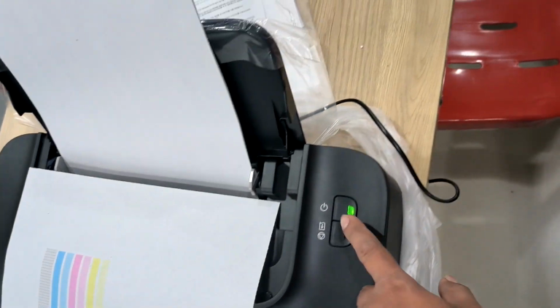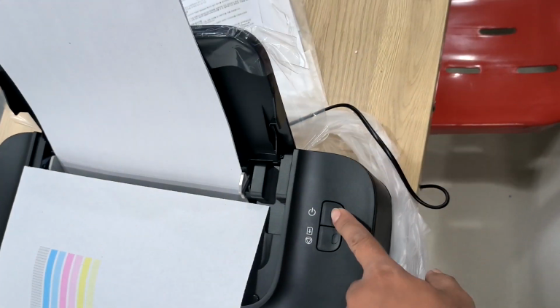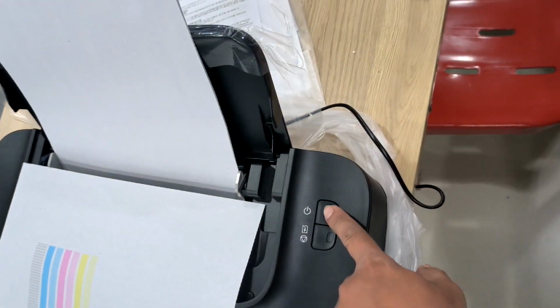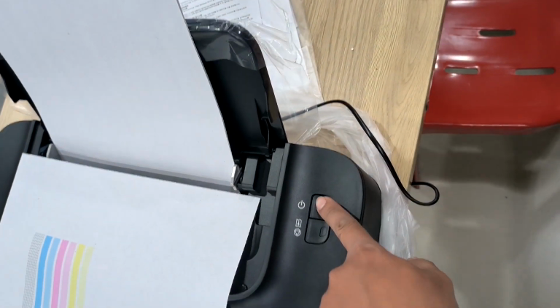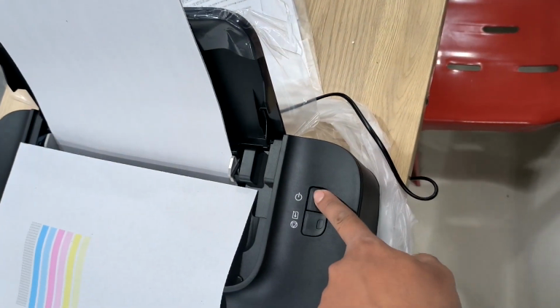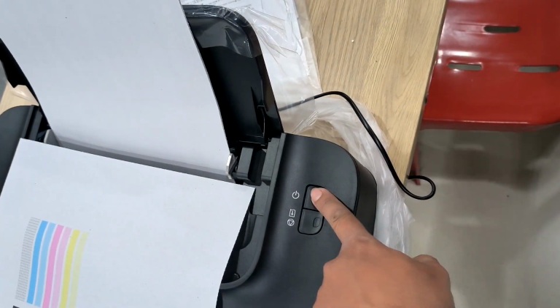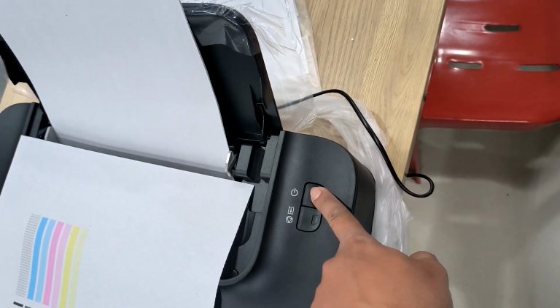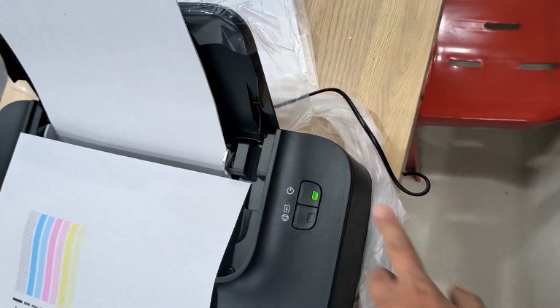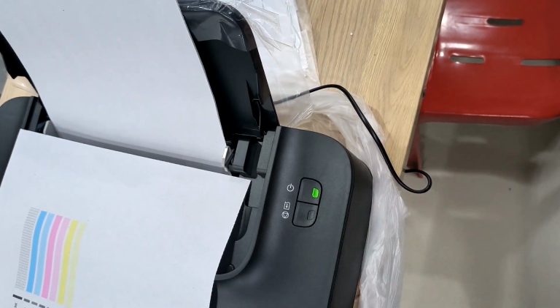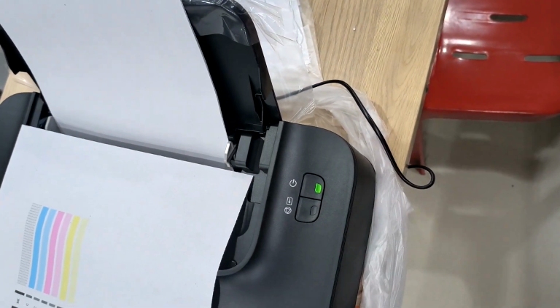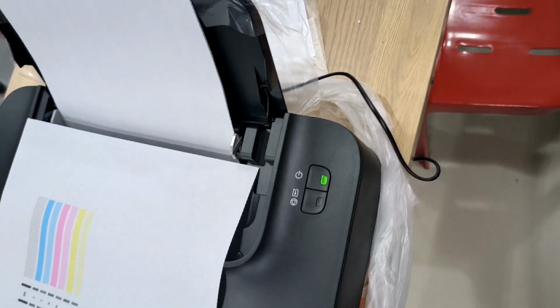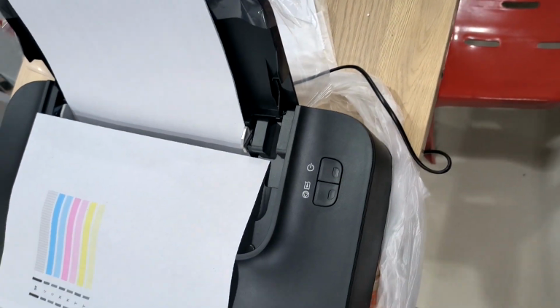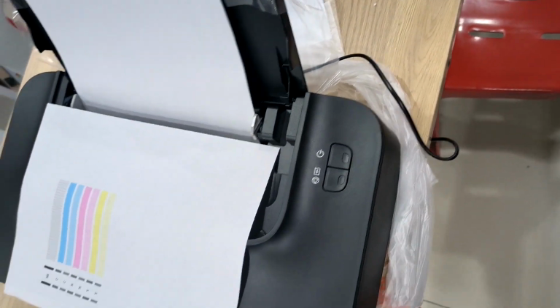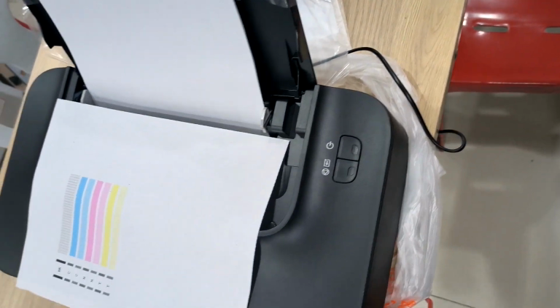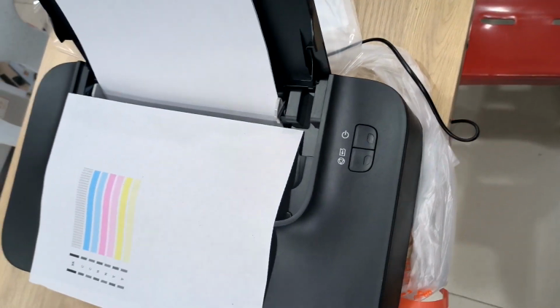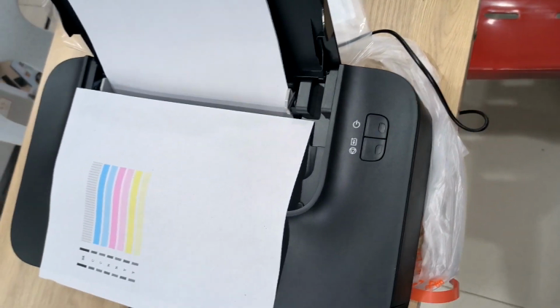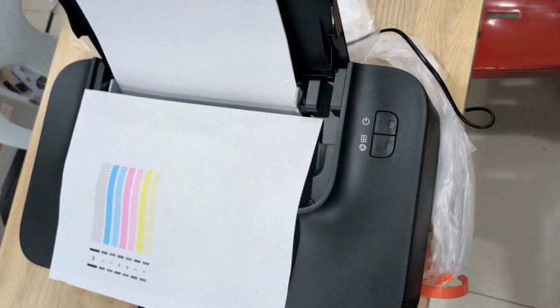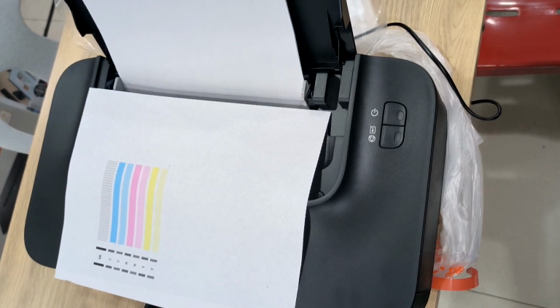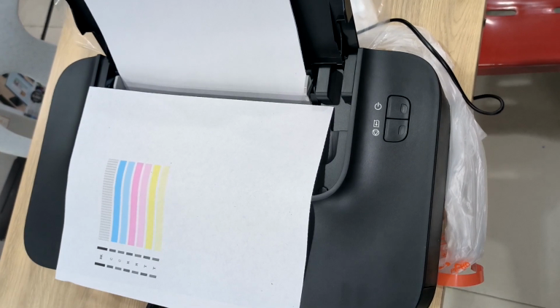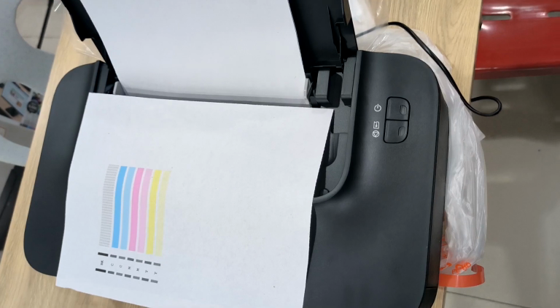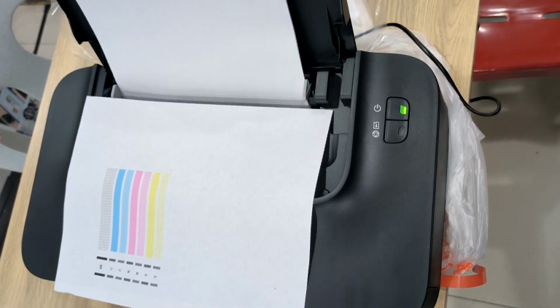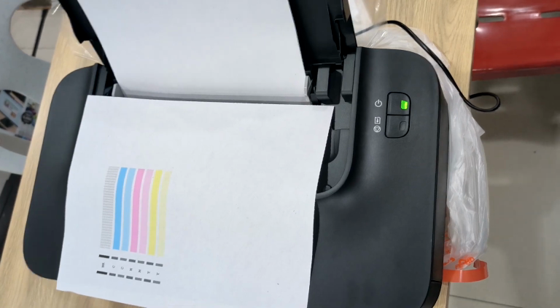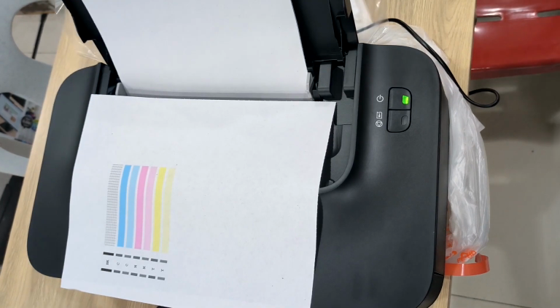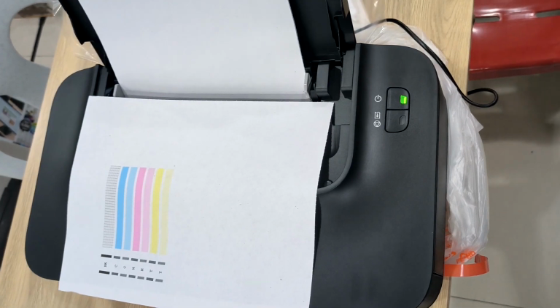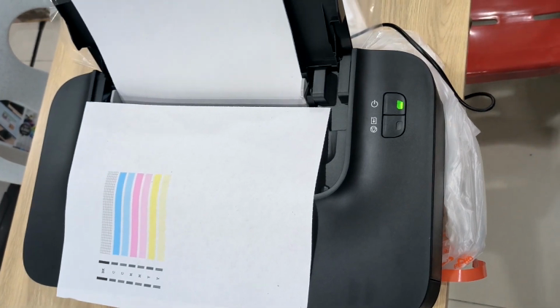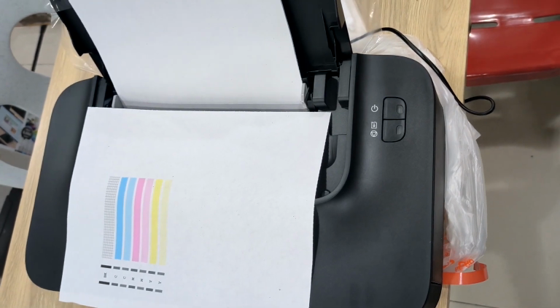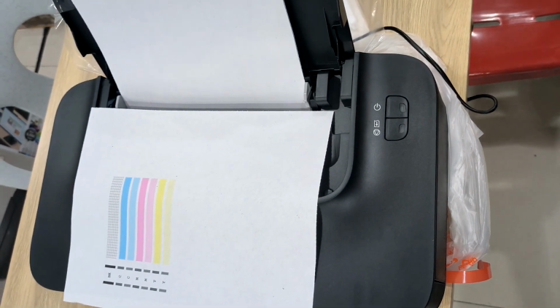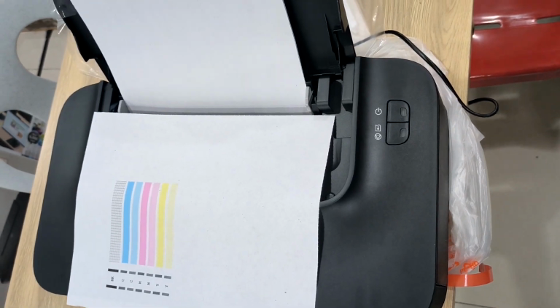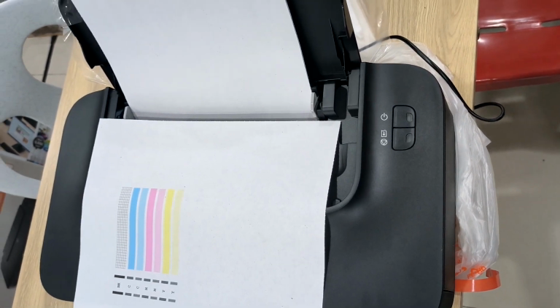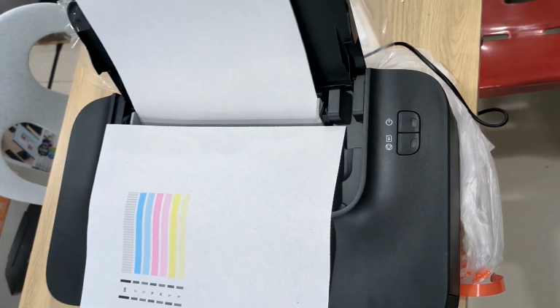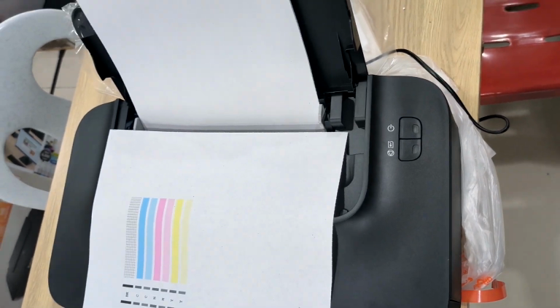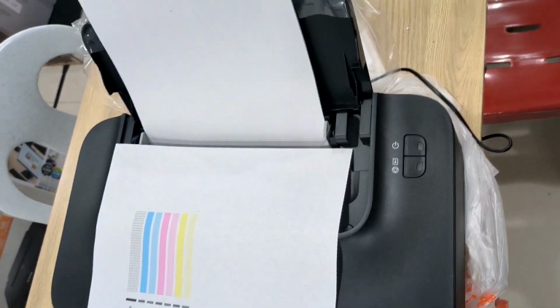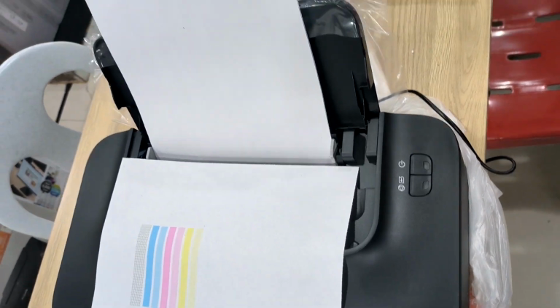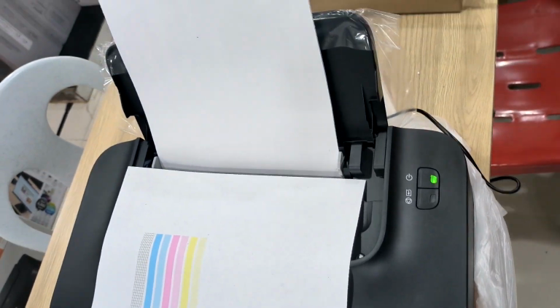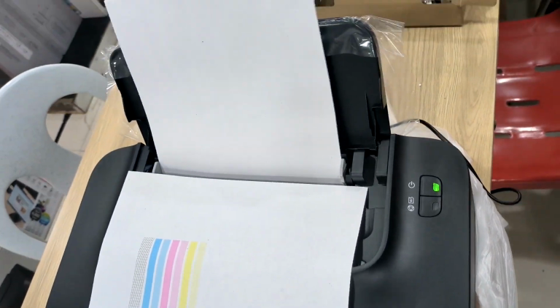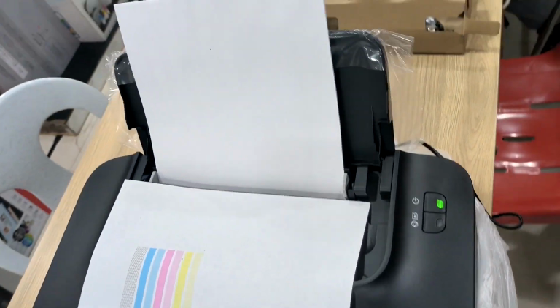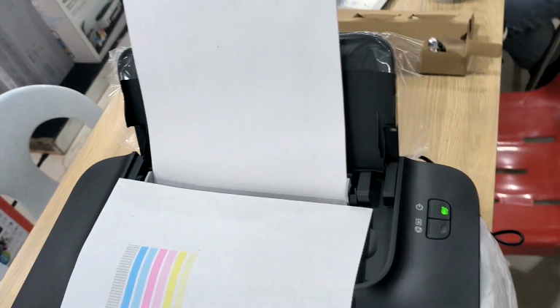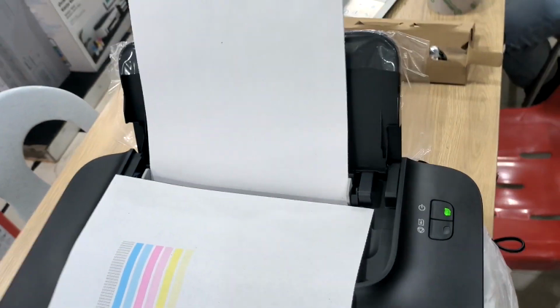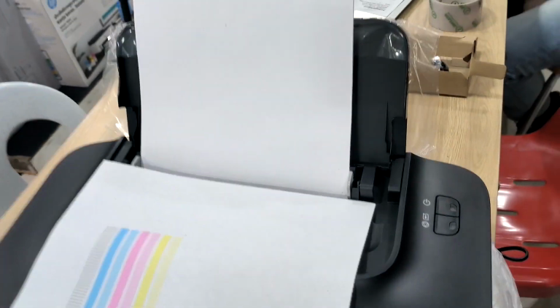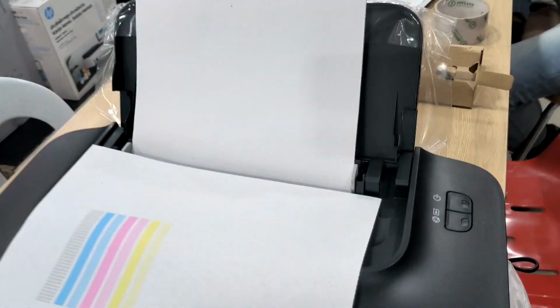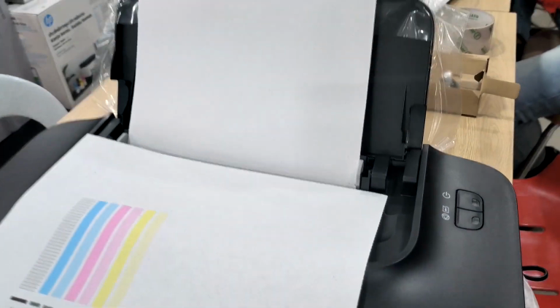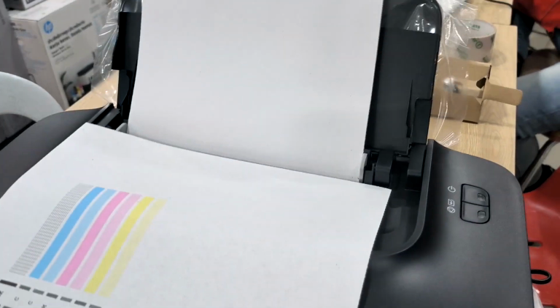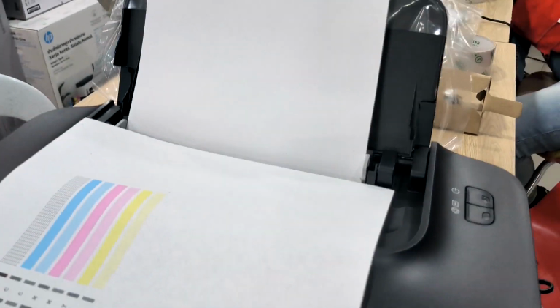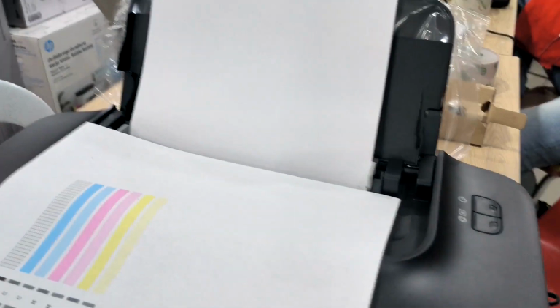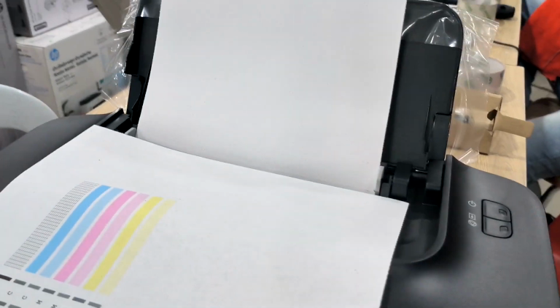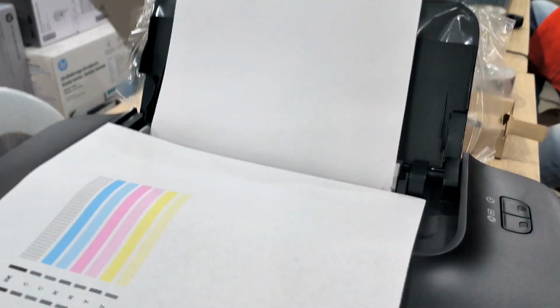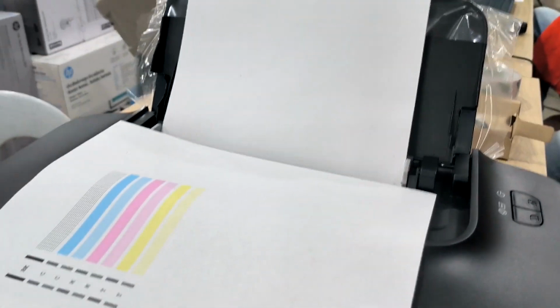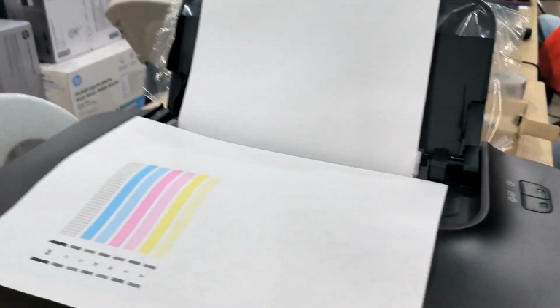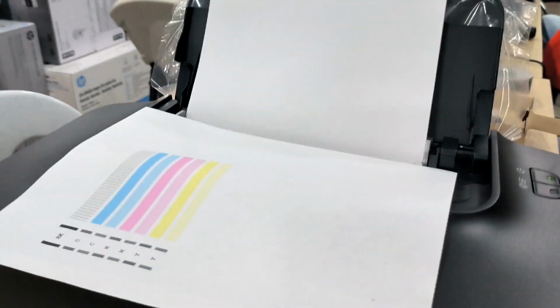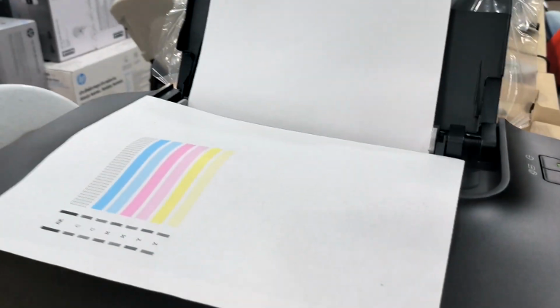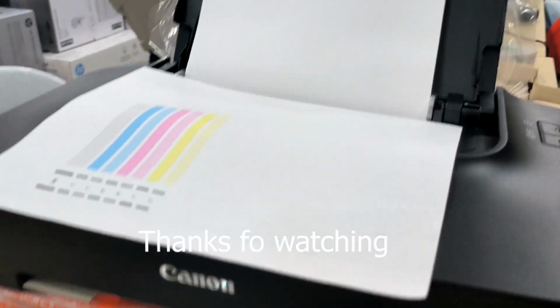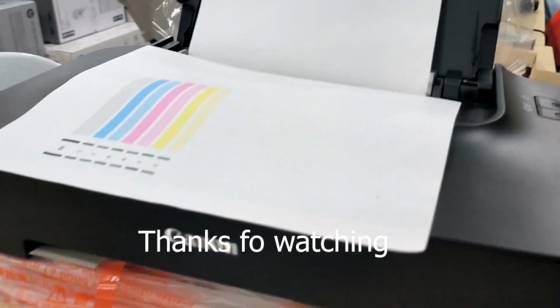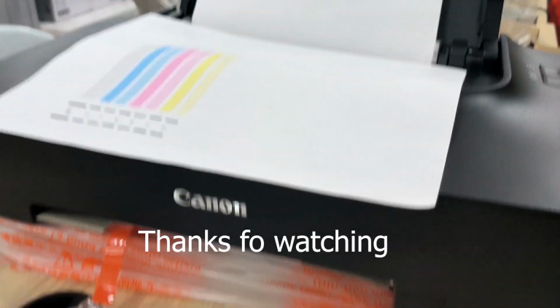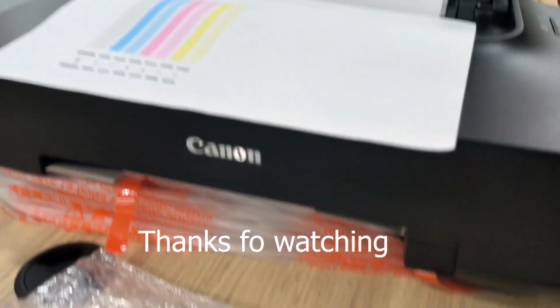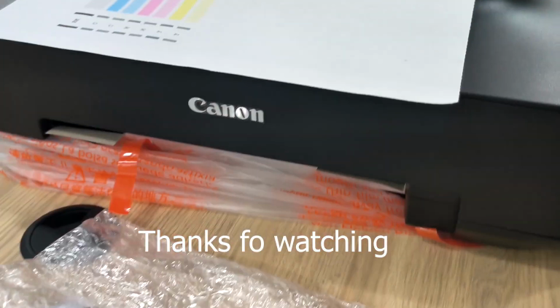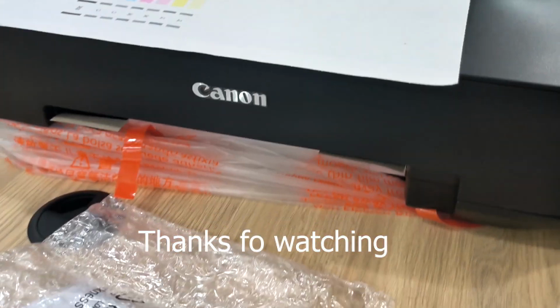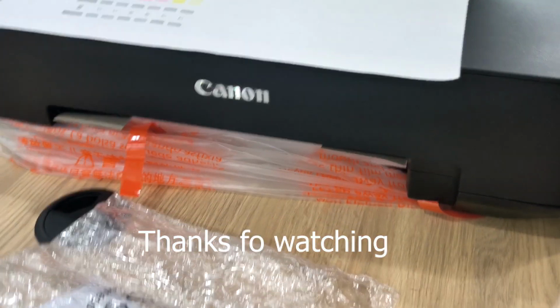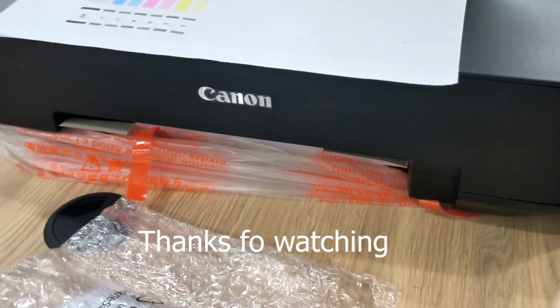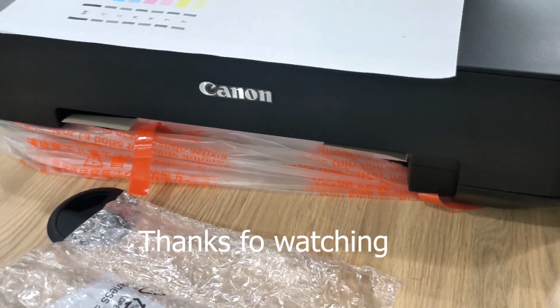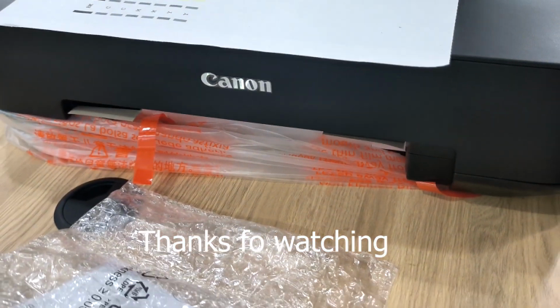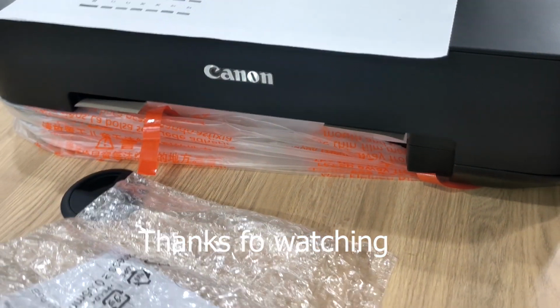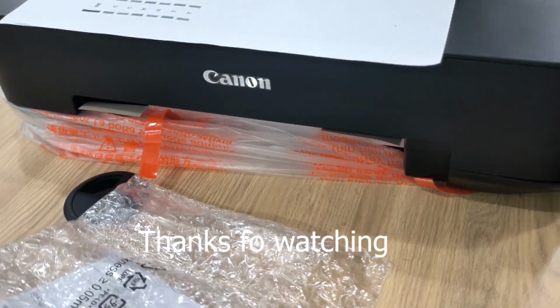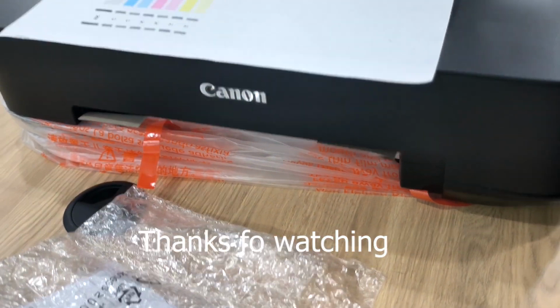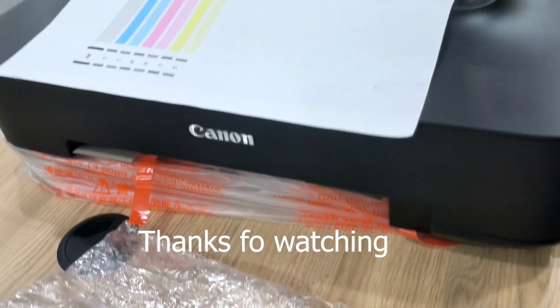Now the setup is done and the printer is ready to print. I hope you have enjoyed the video. Thanks for watching.